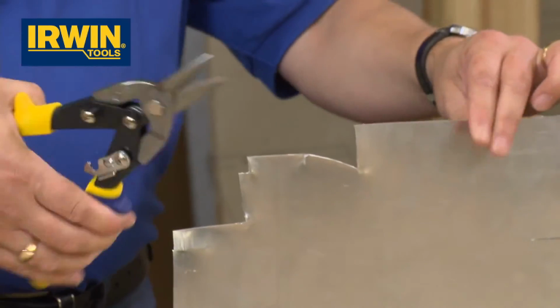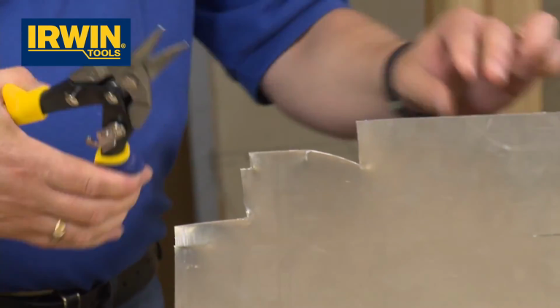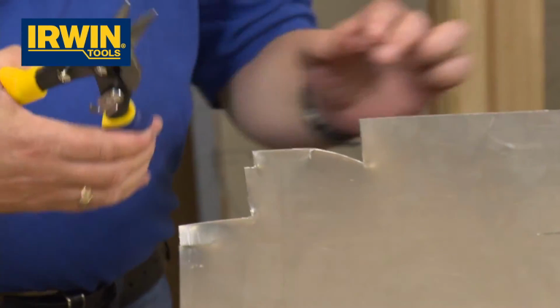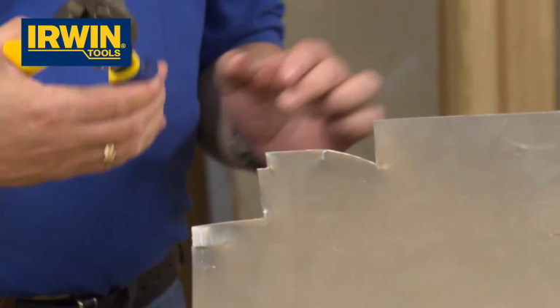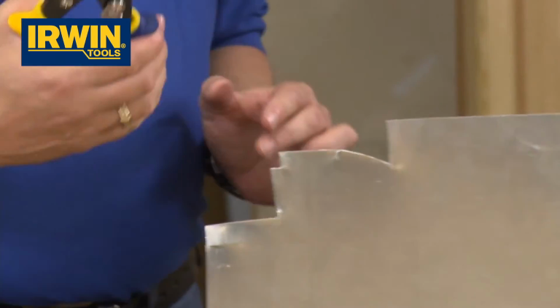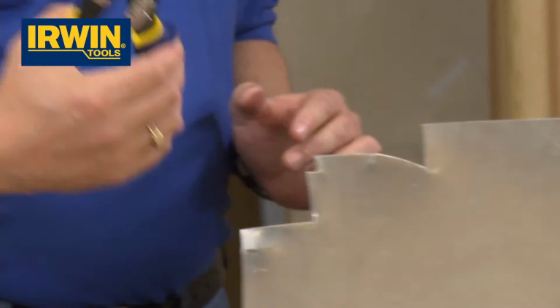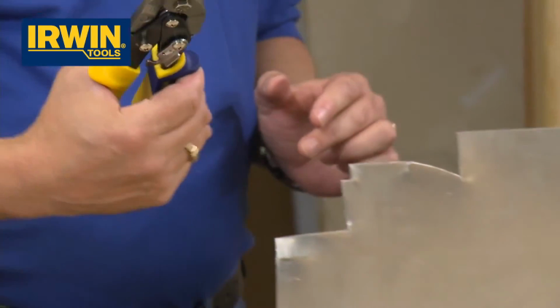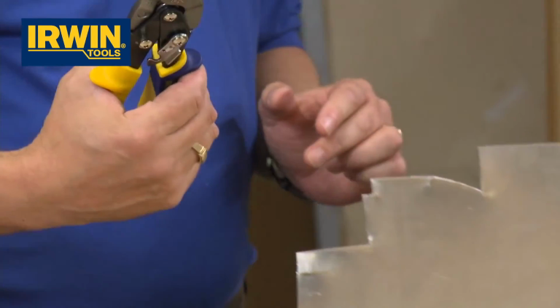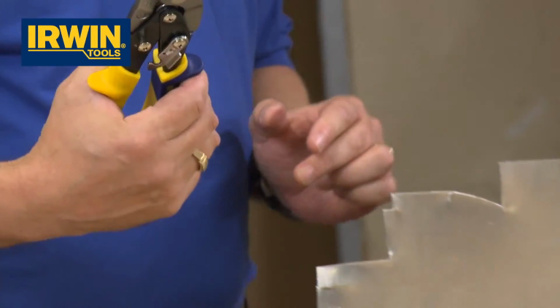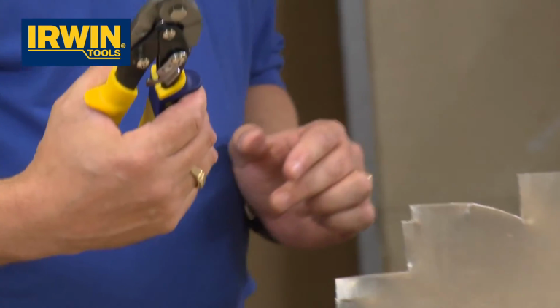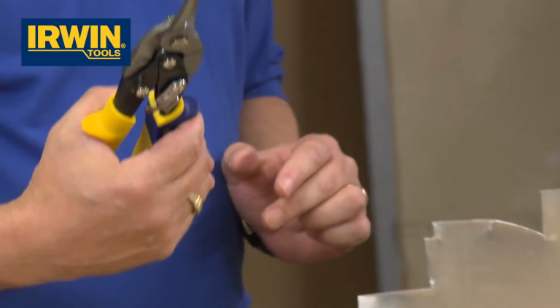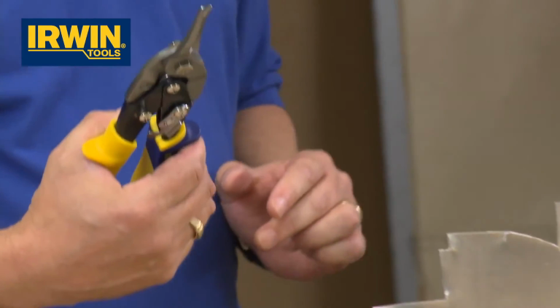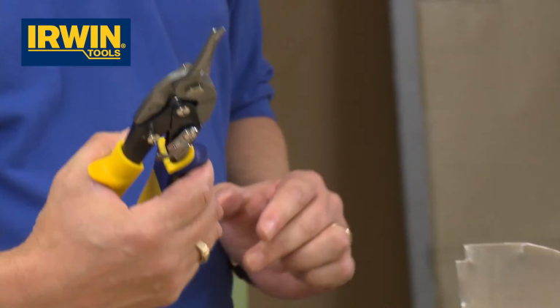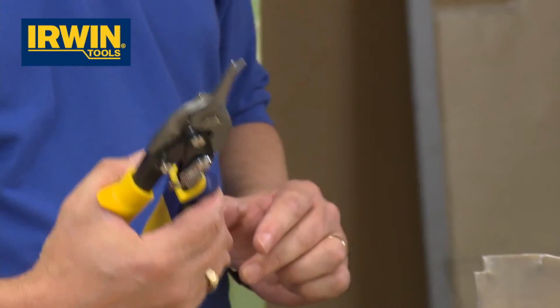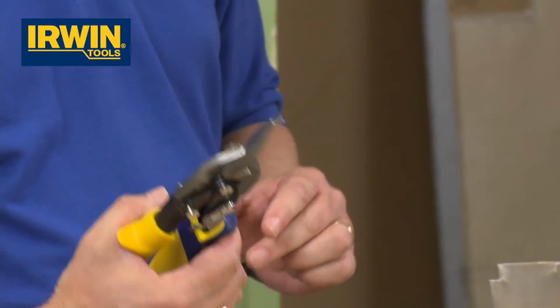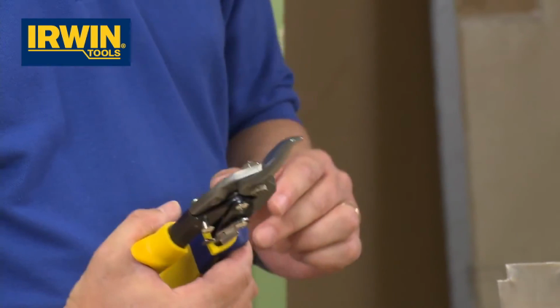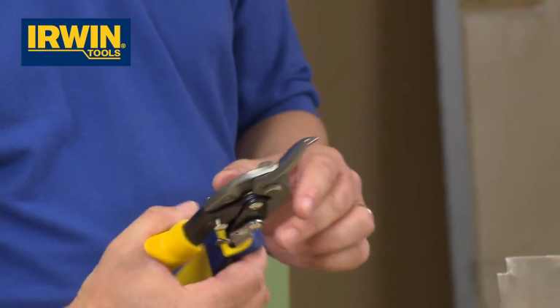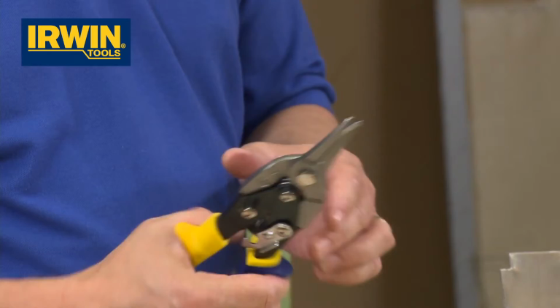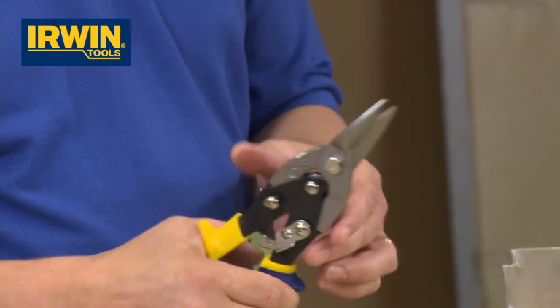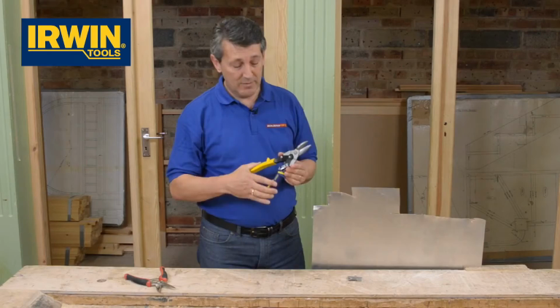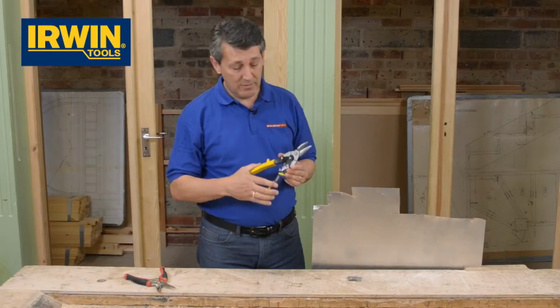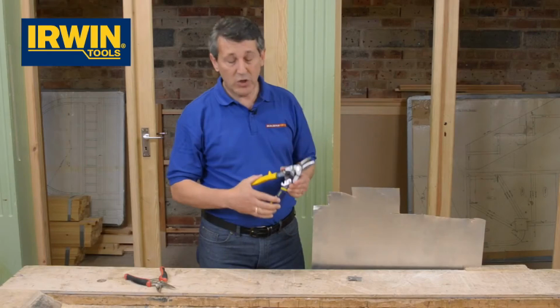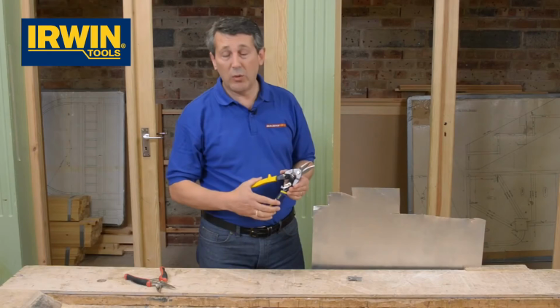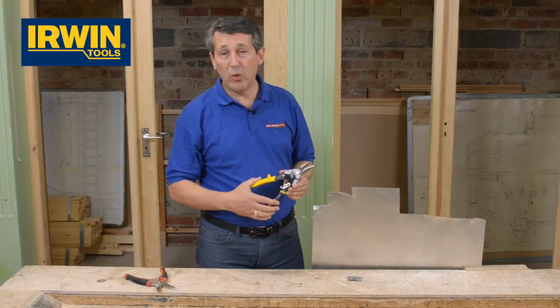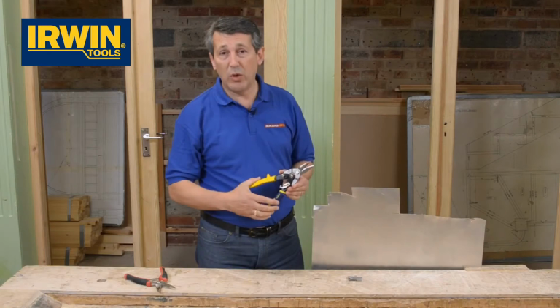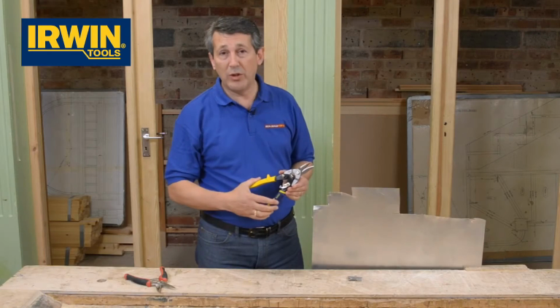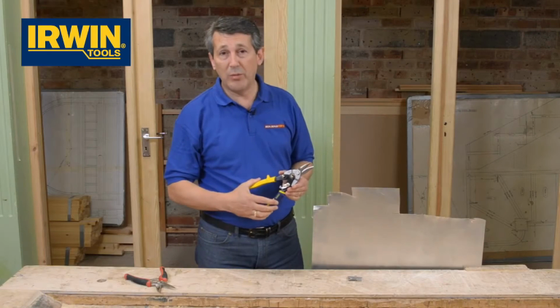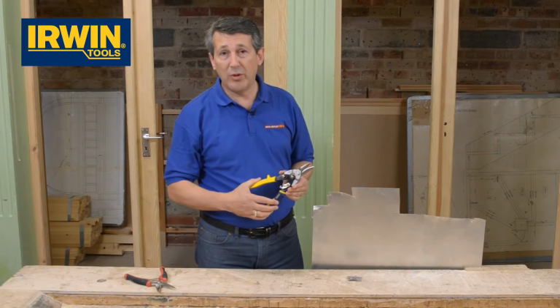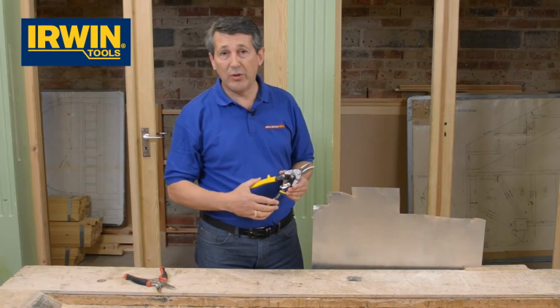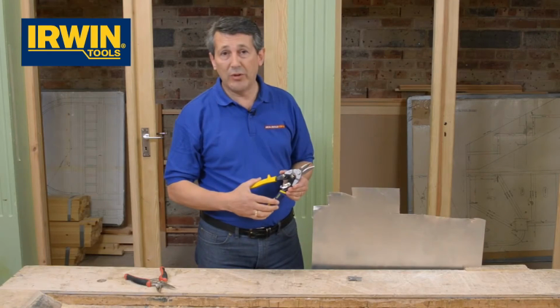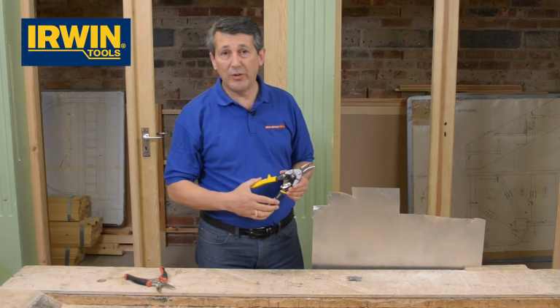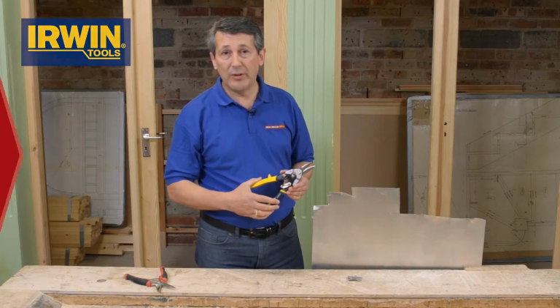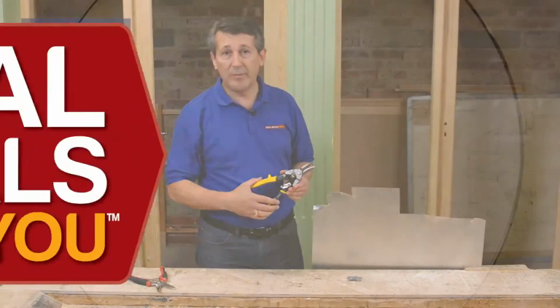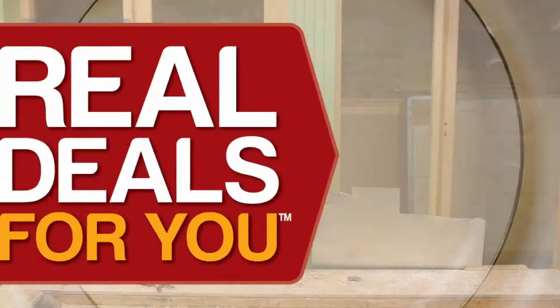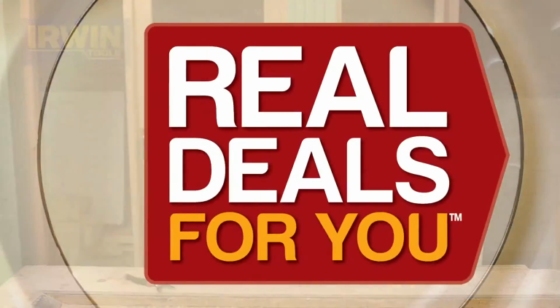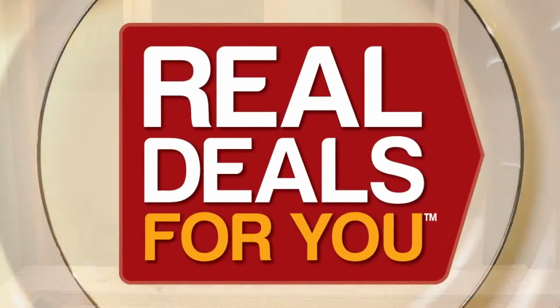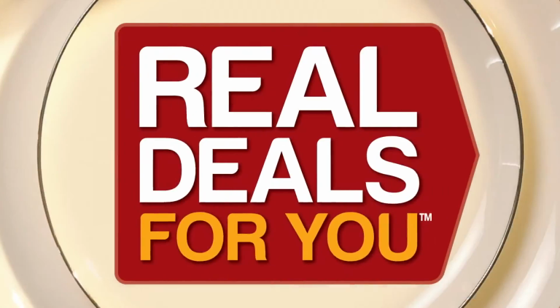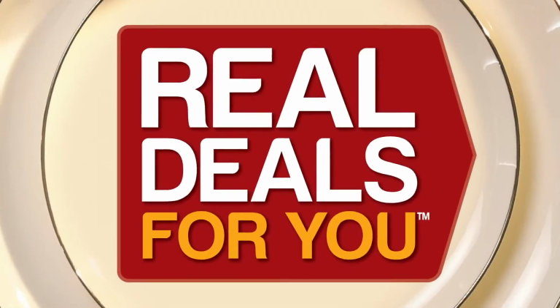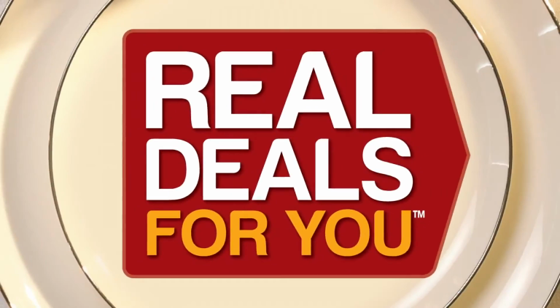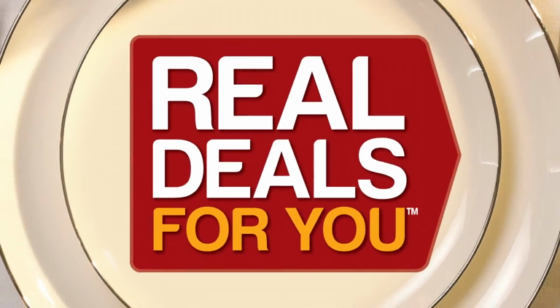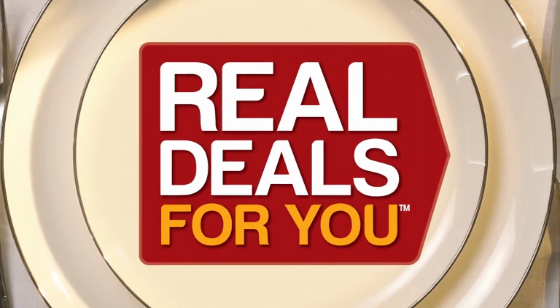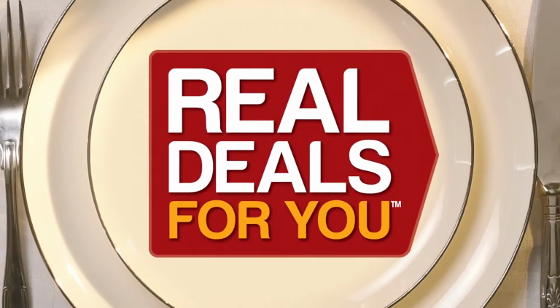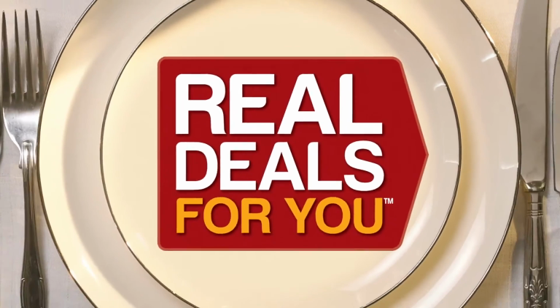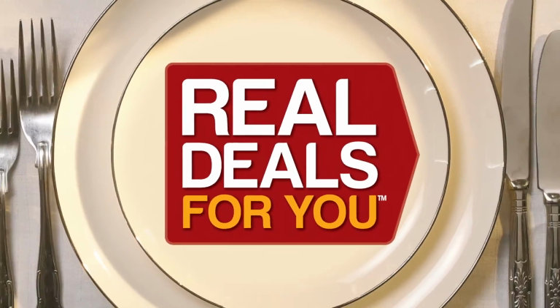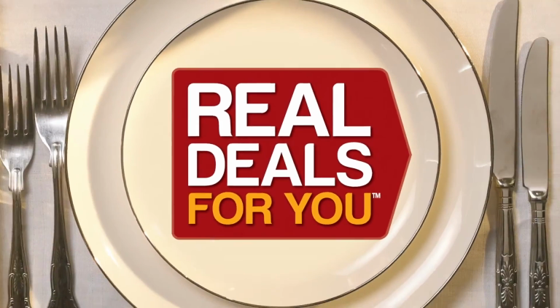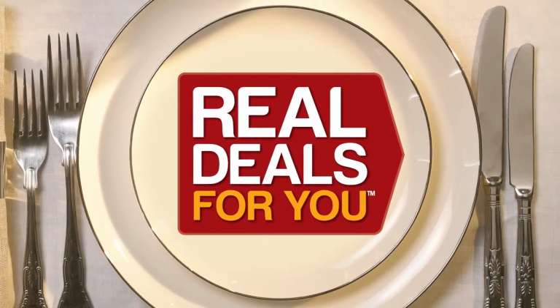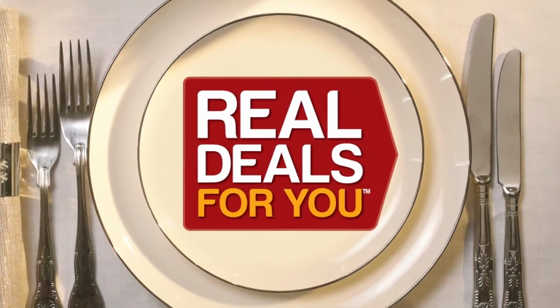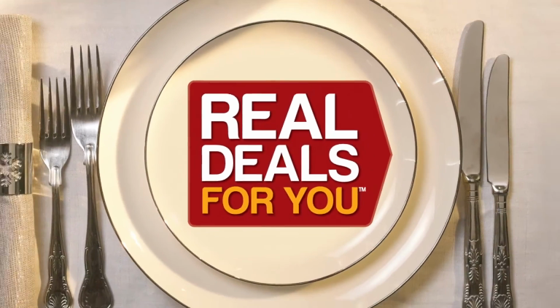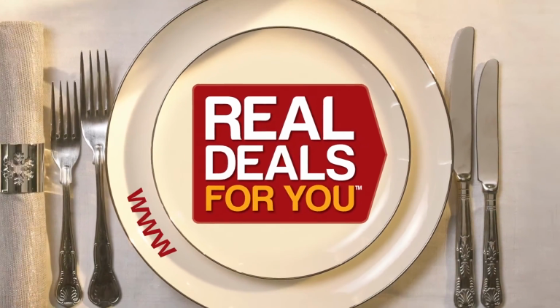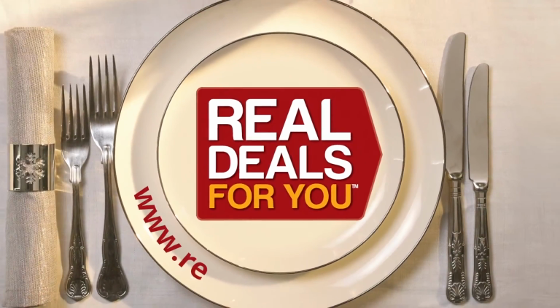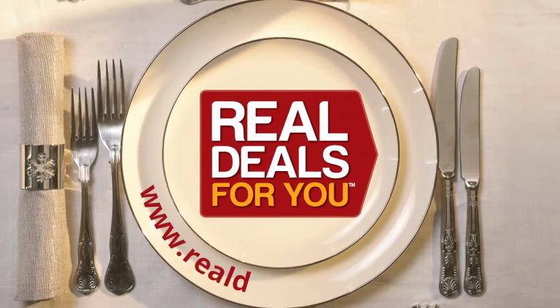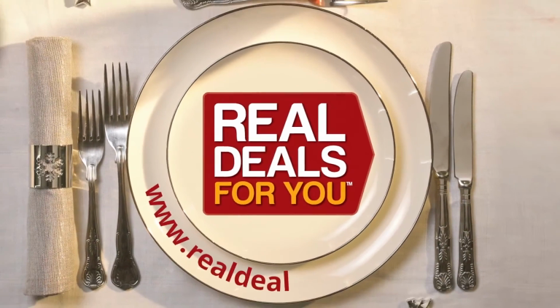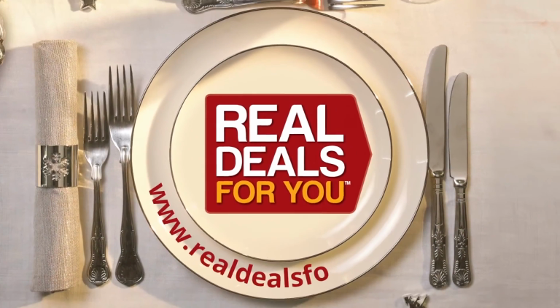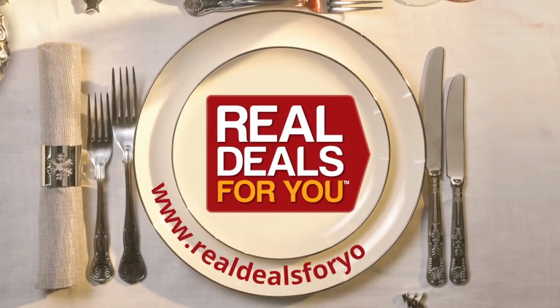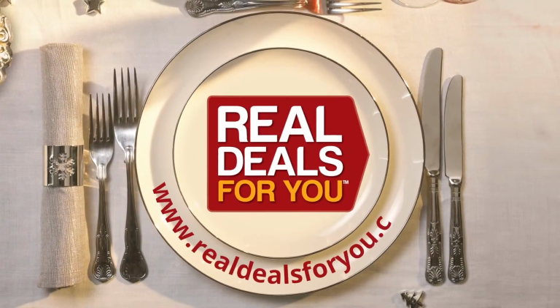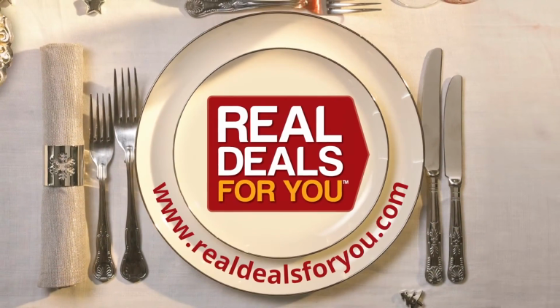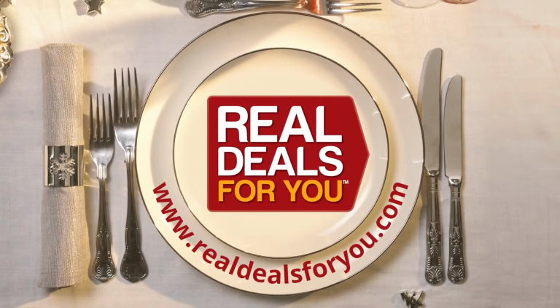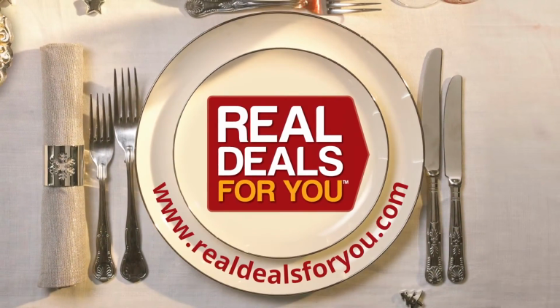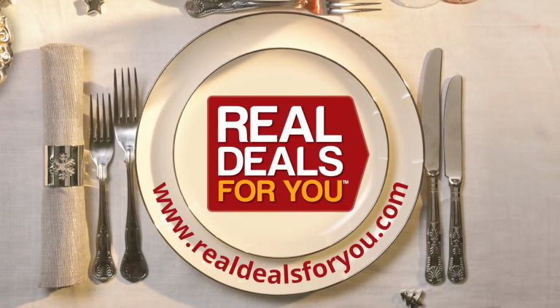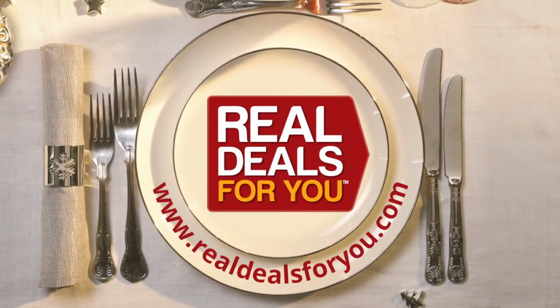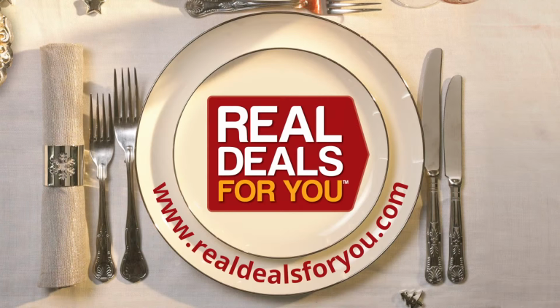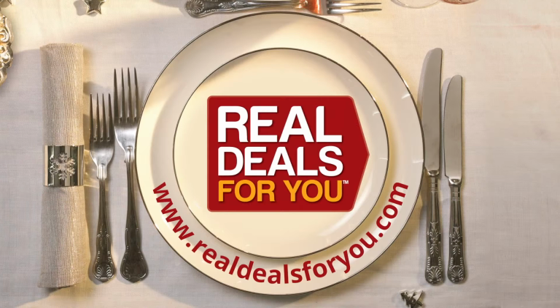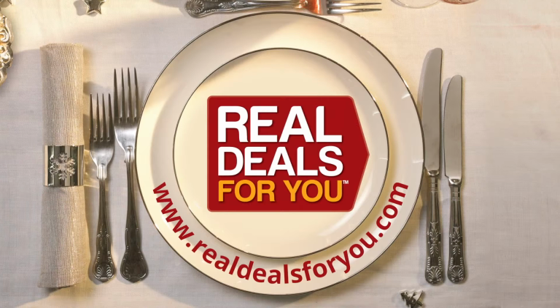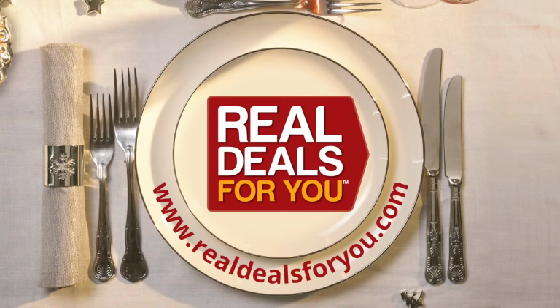The Irwin Aviation Snips — a top quality product. For more information, visit realdealsforyou.com.